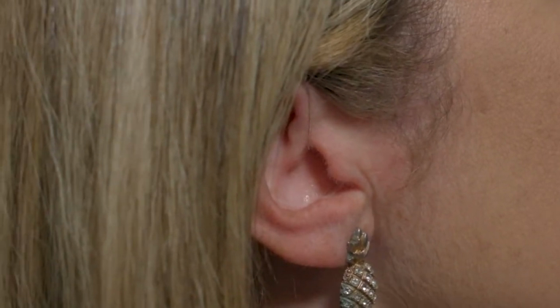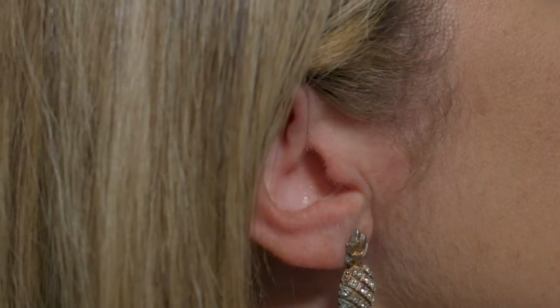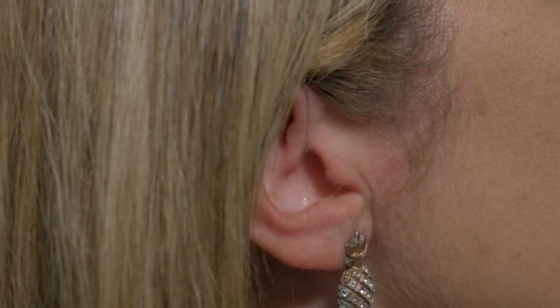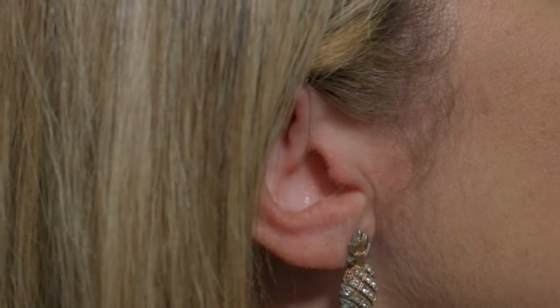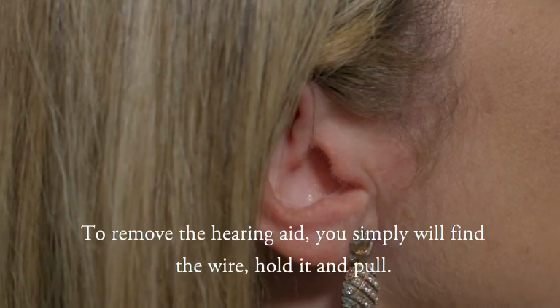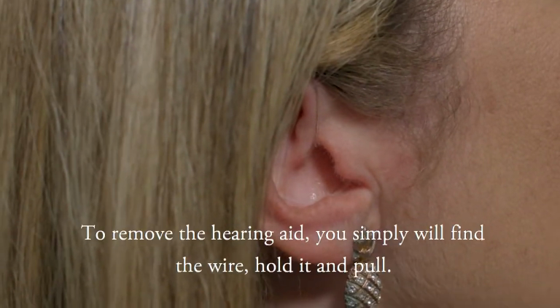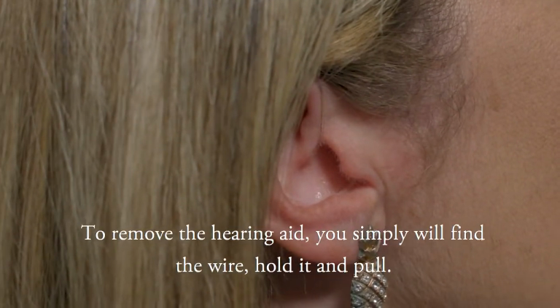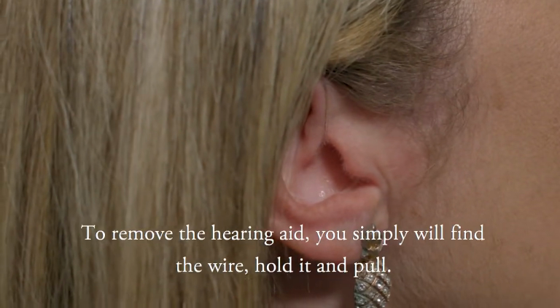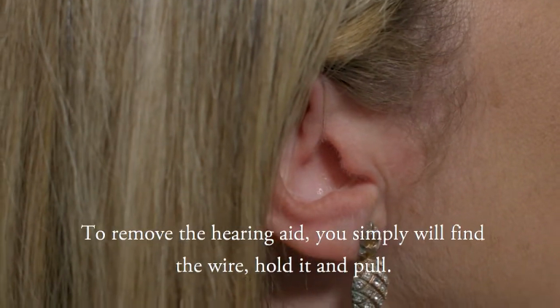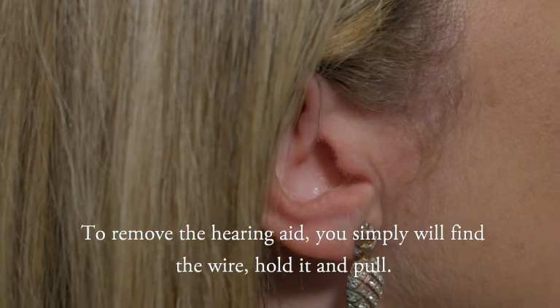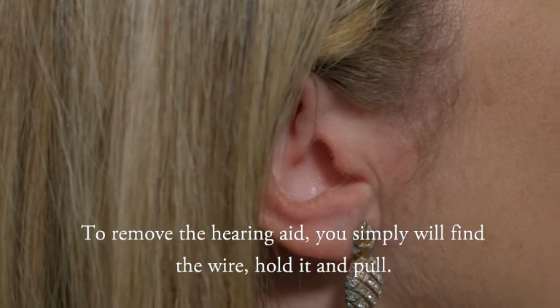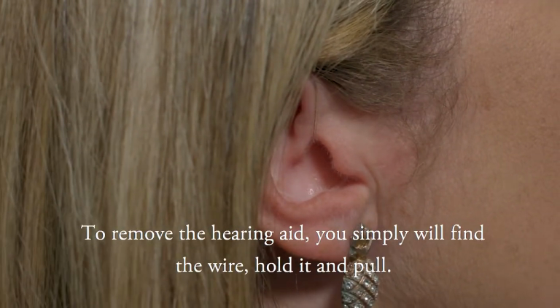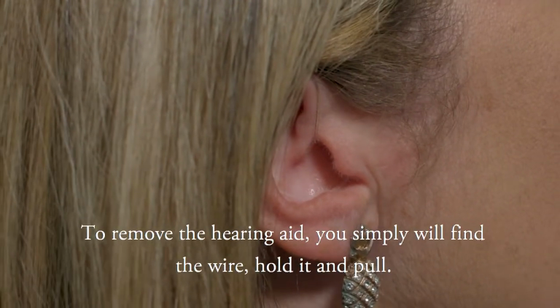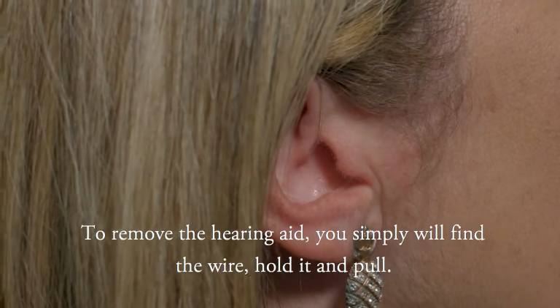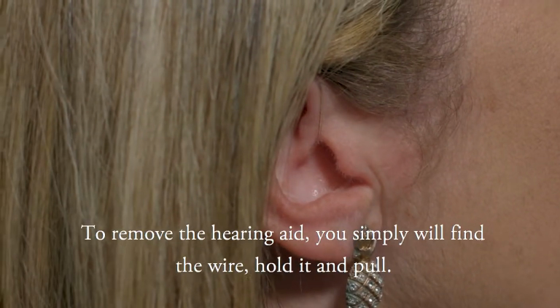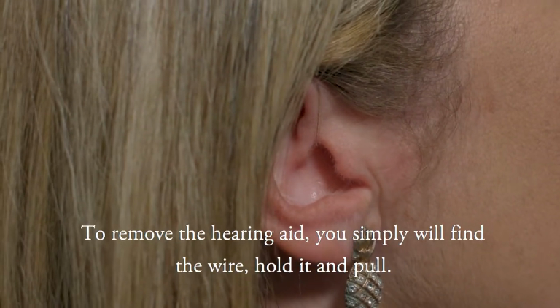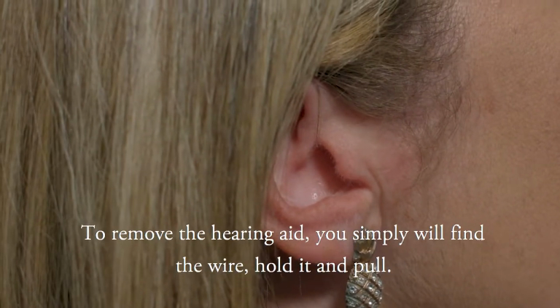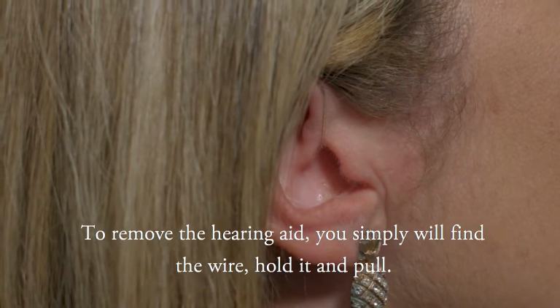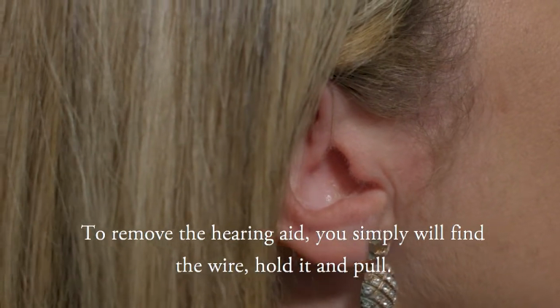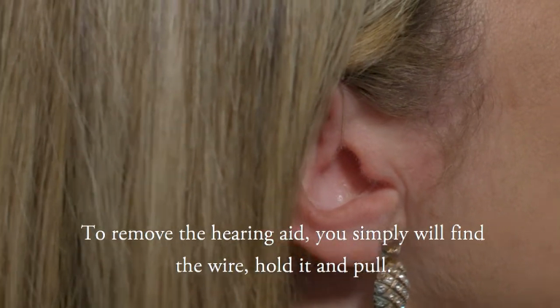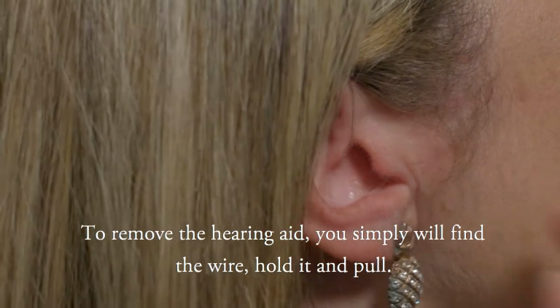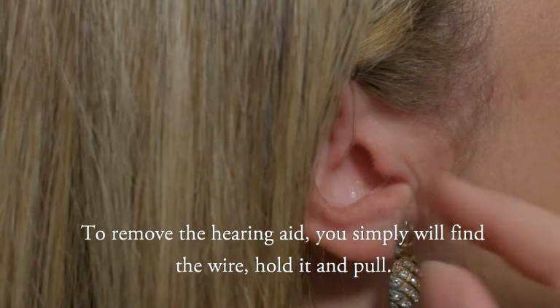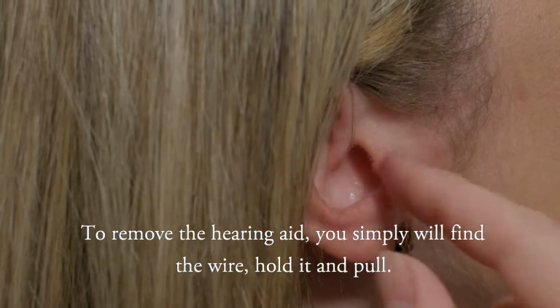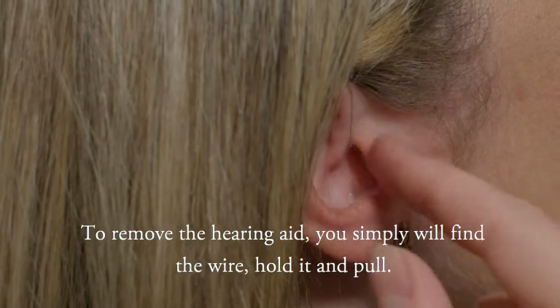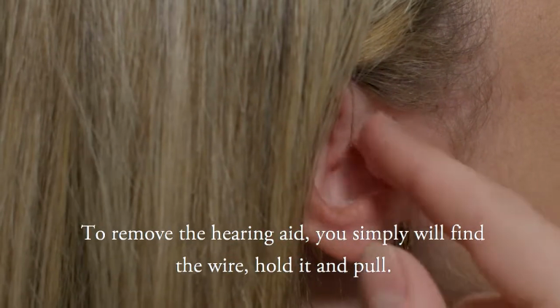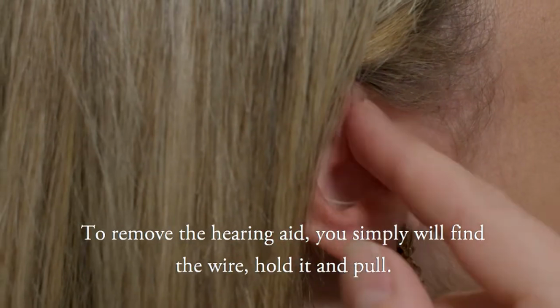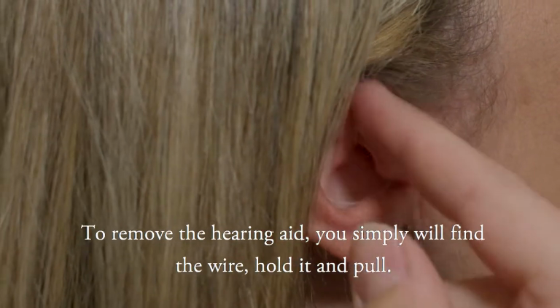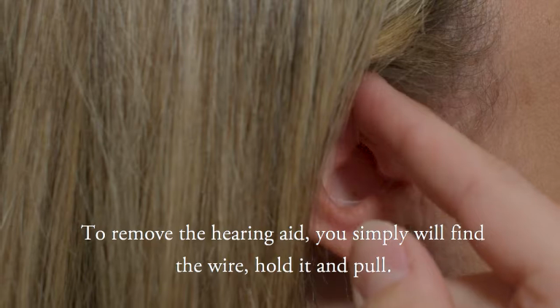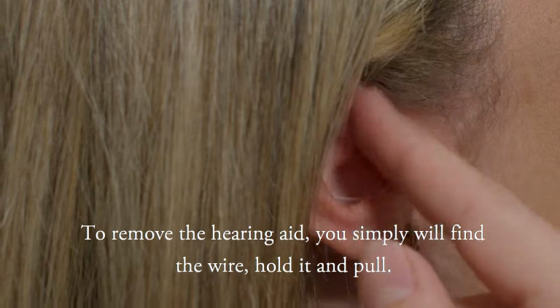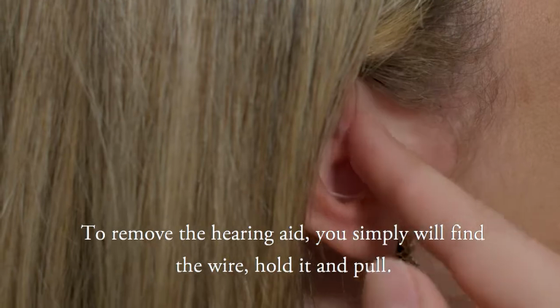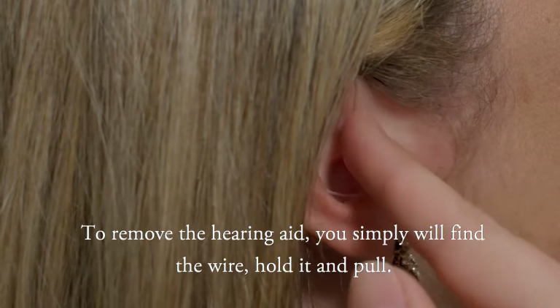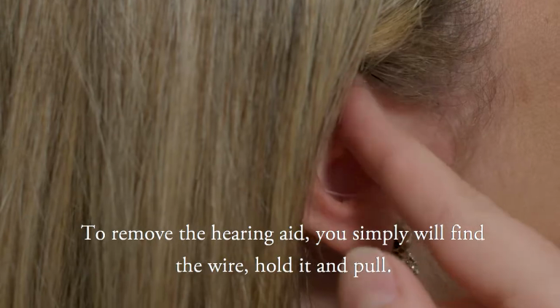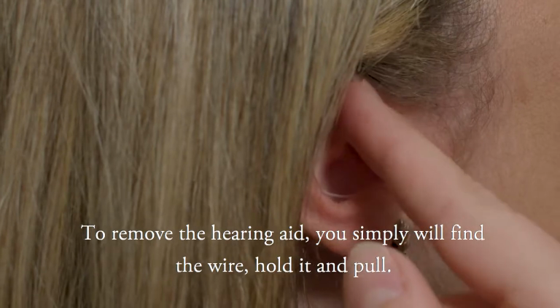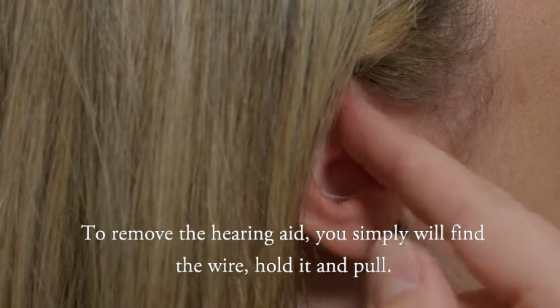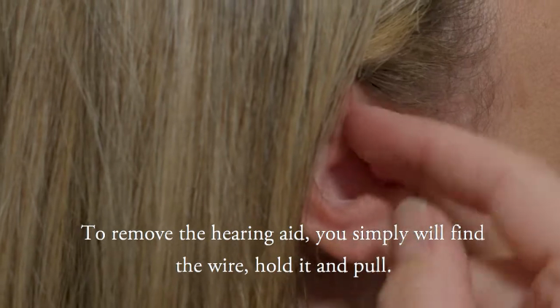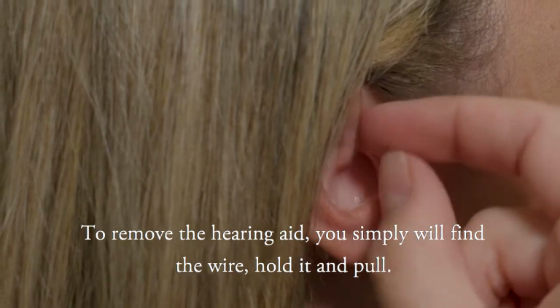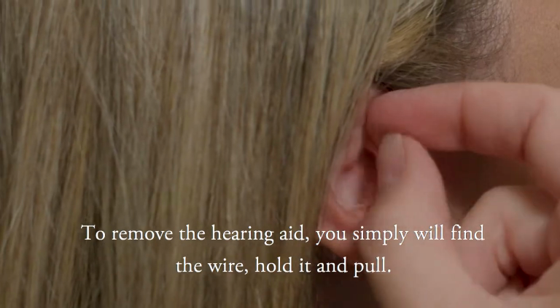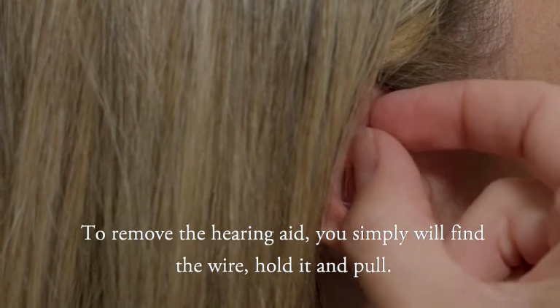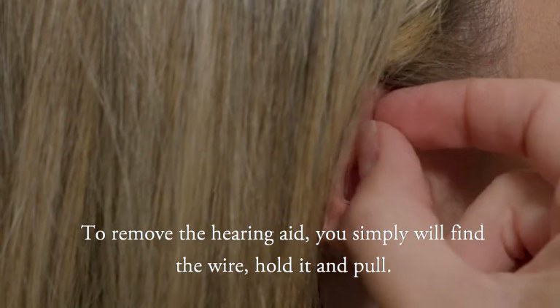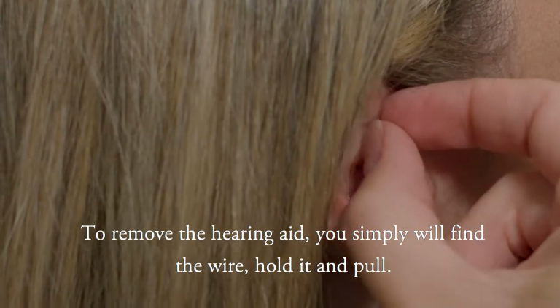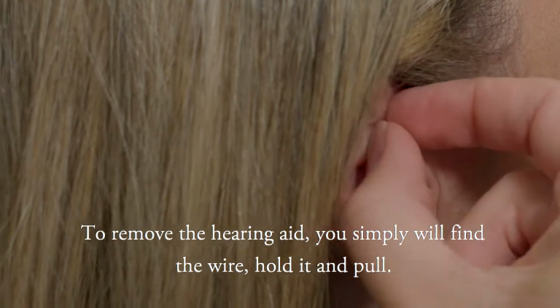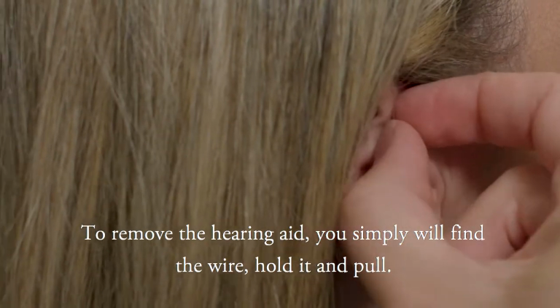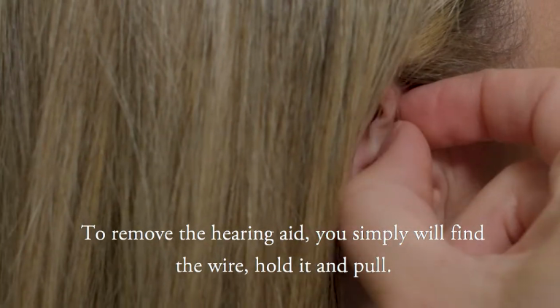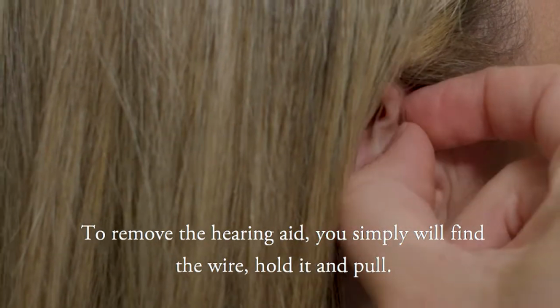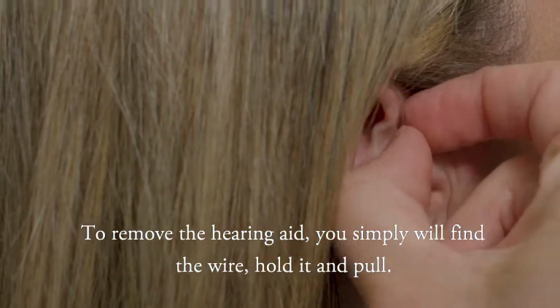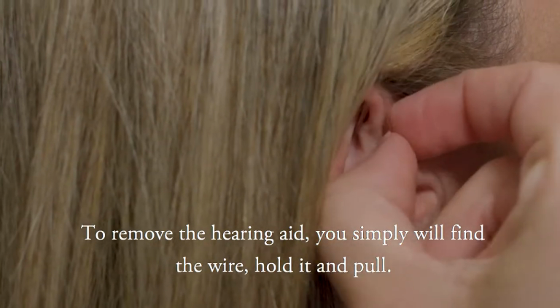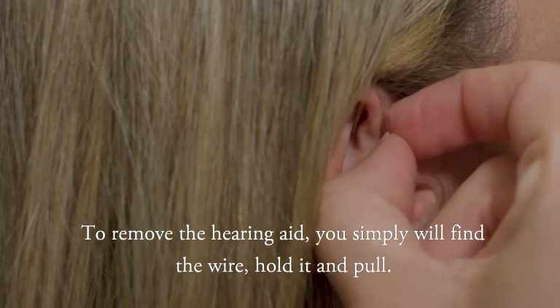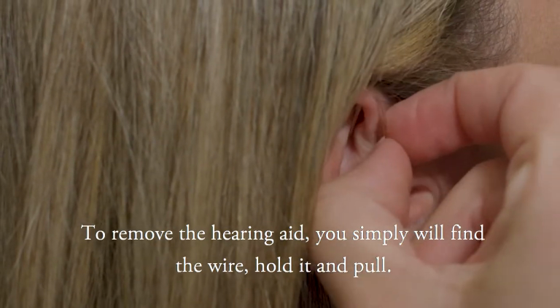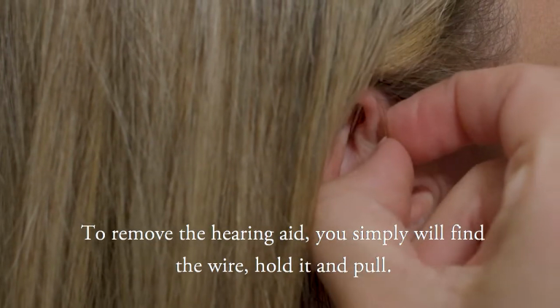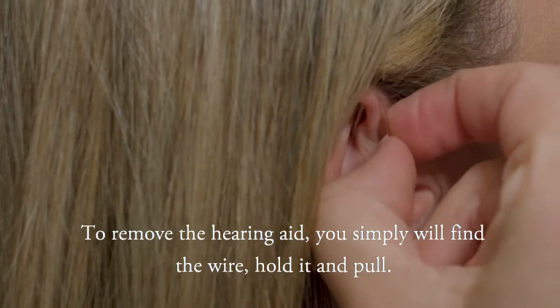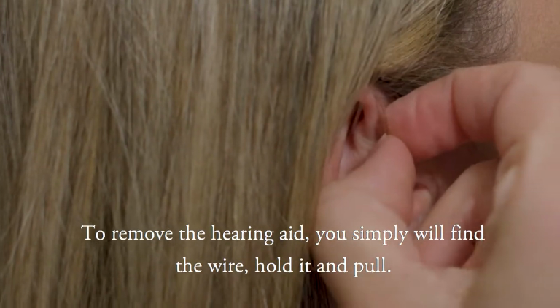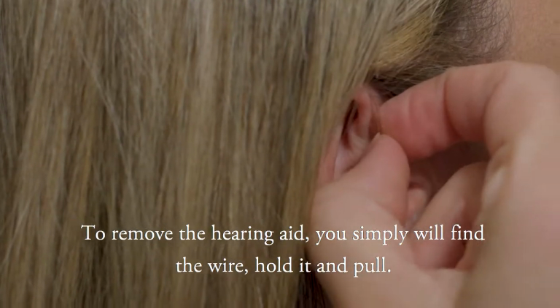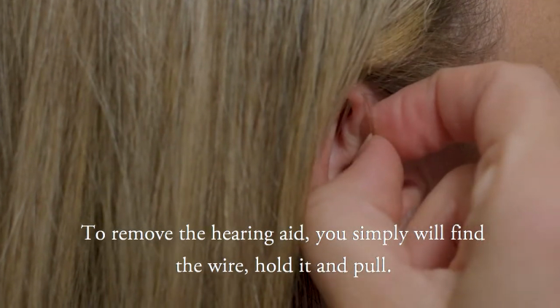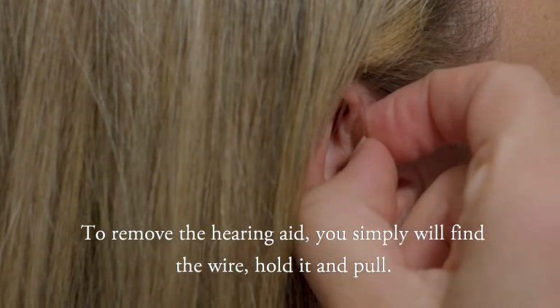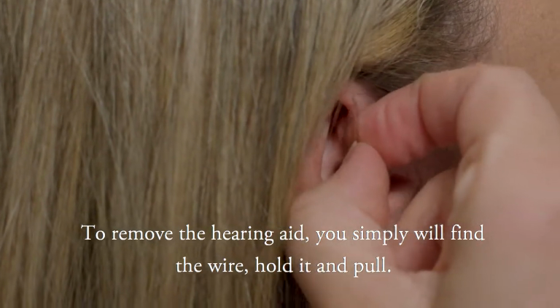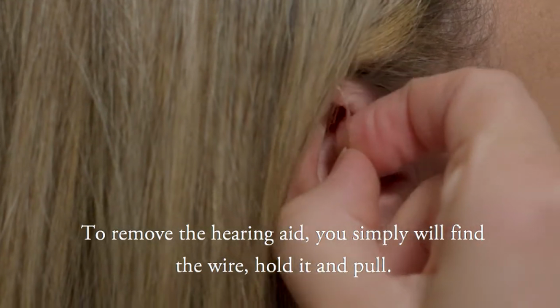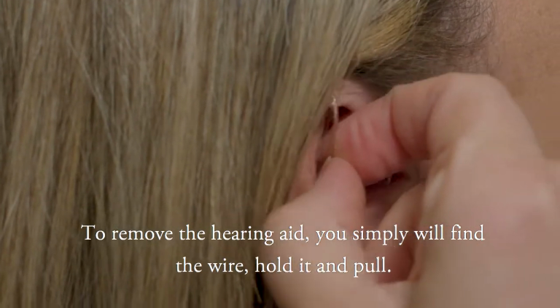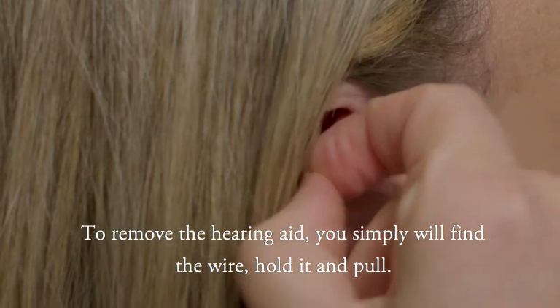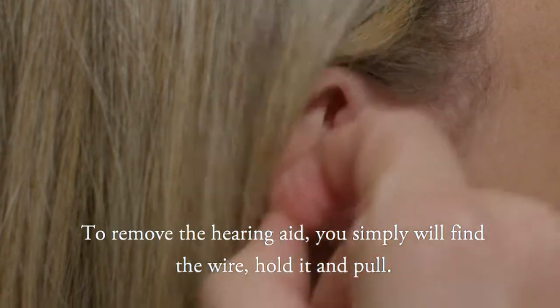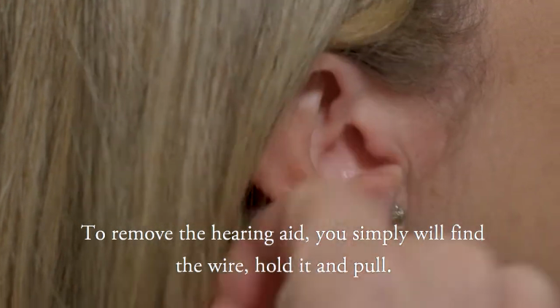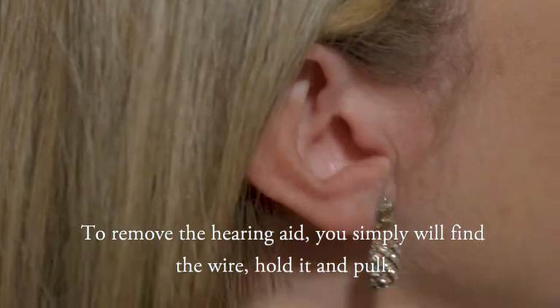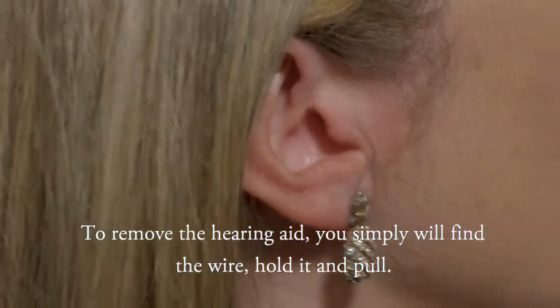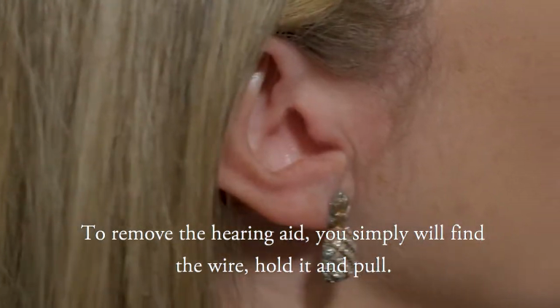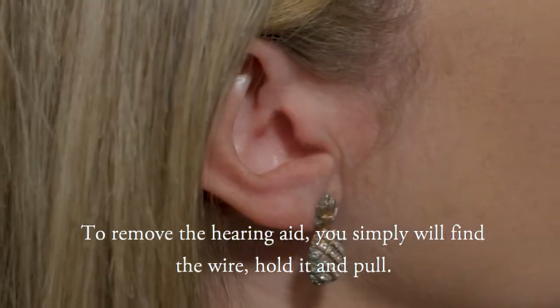To remove the hearing aid, you simply will find the wire, hold it, and pull.